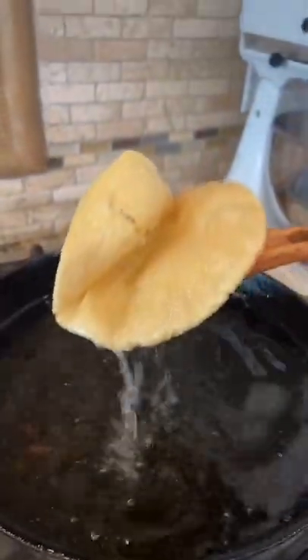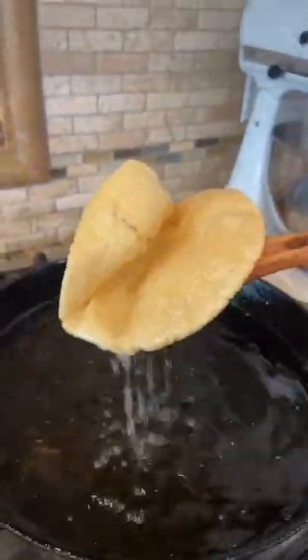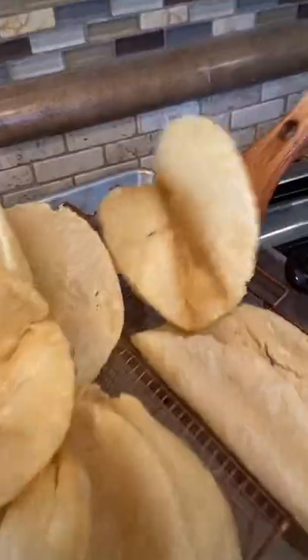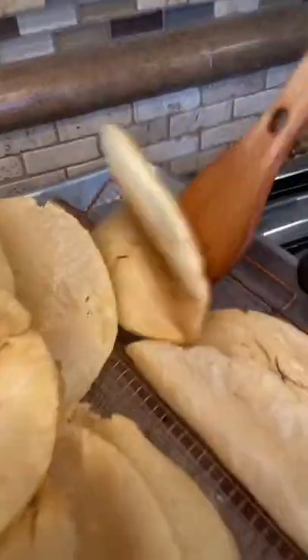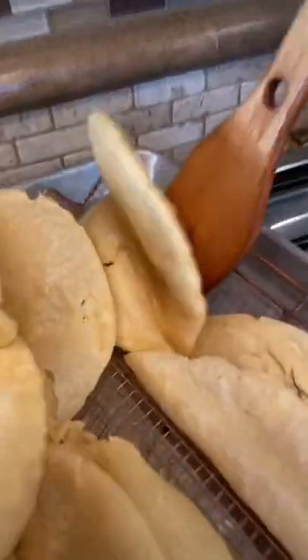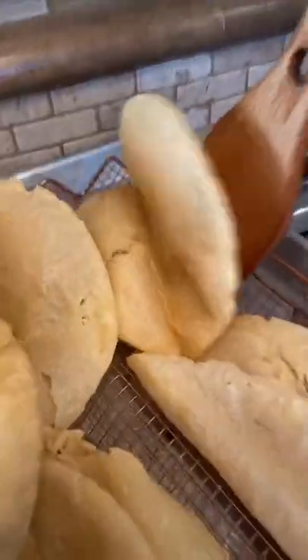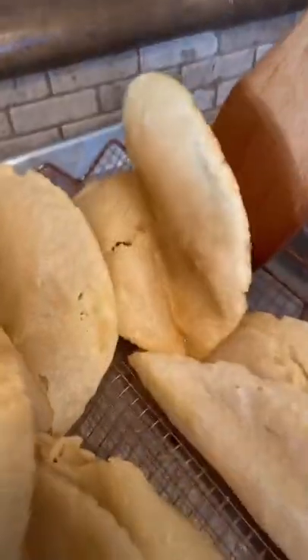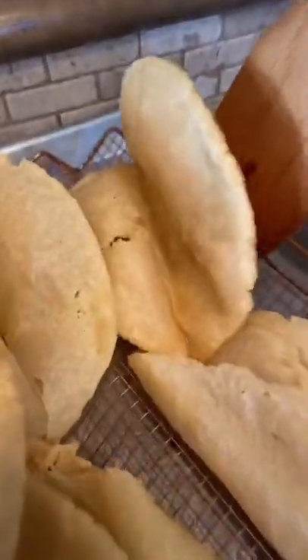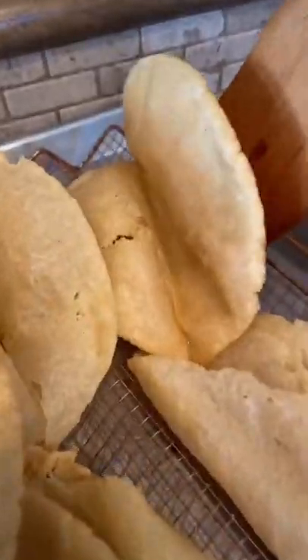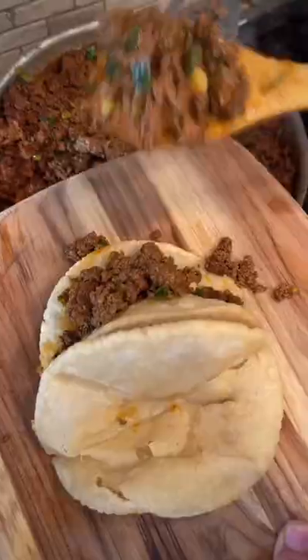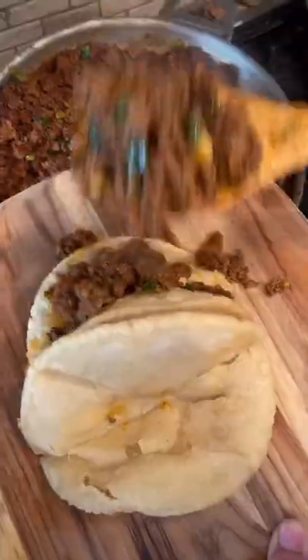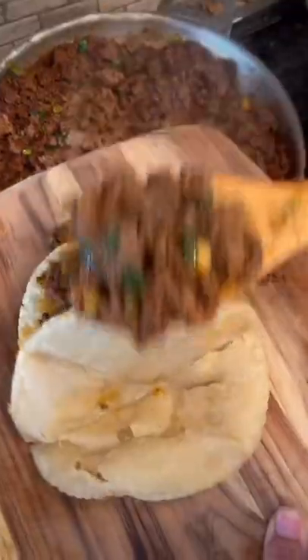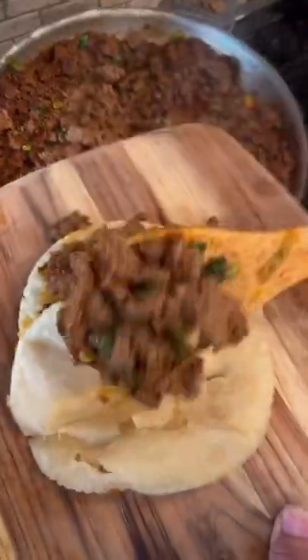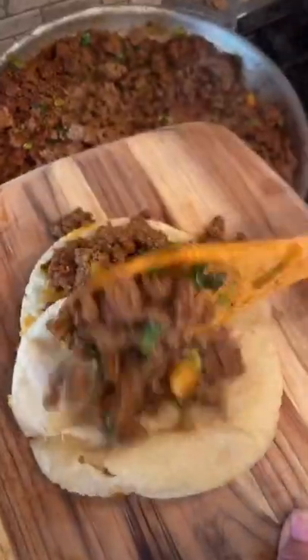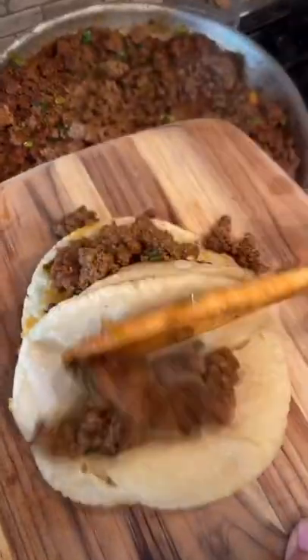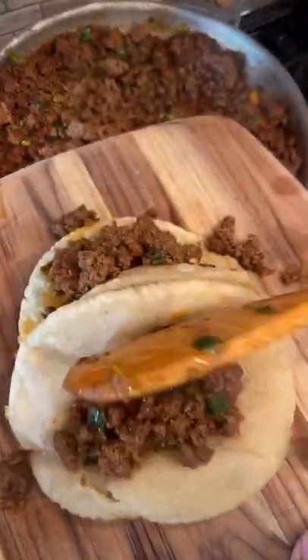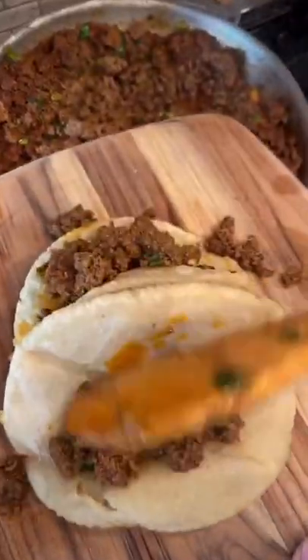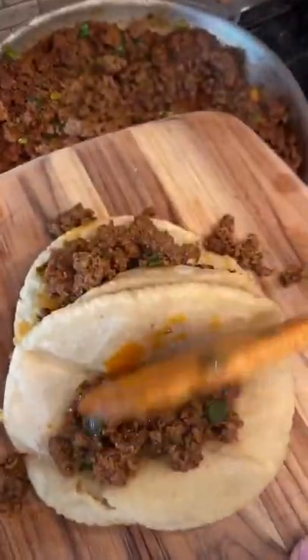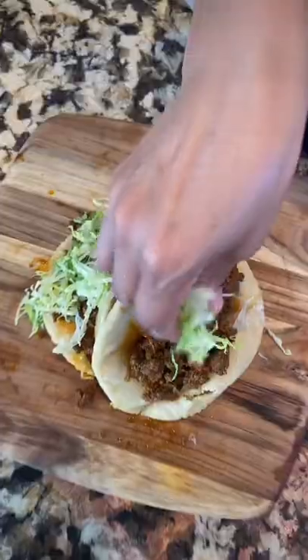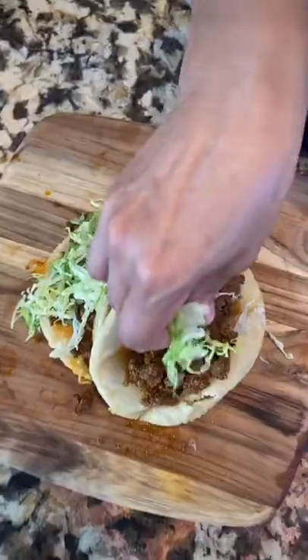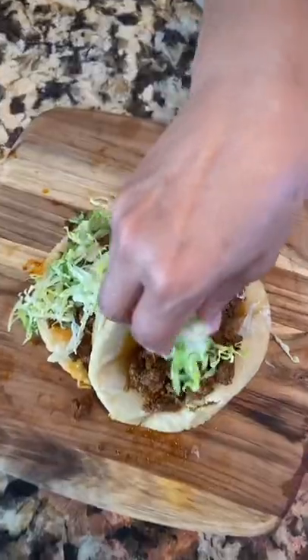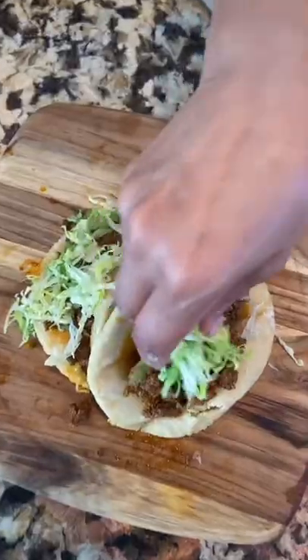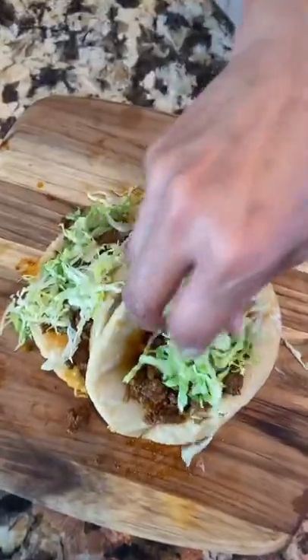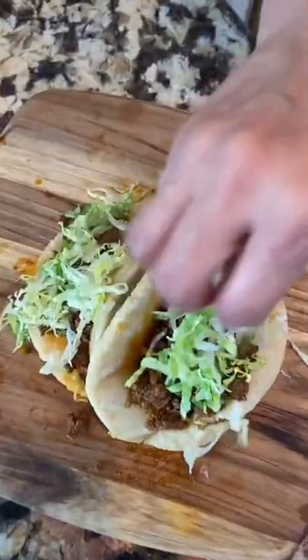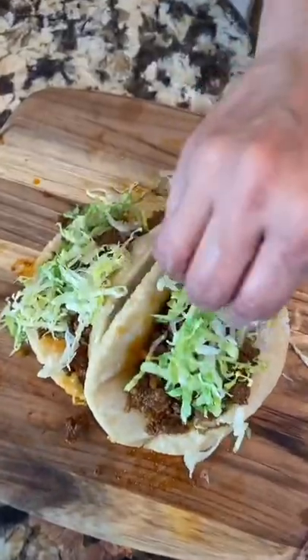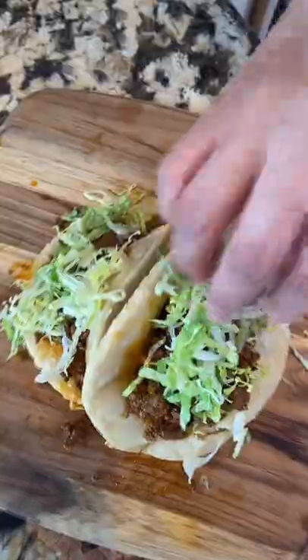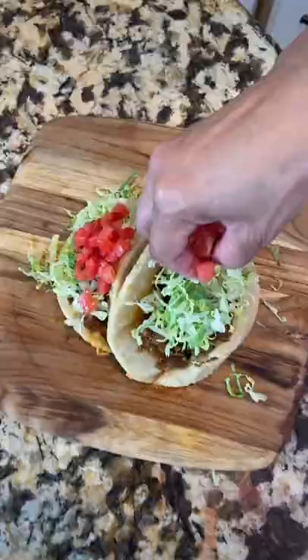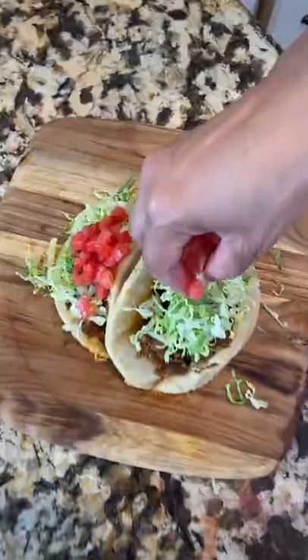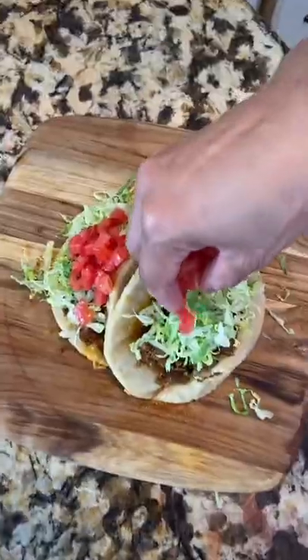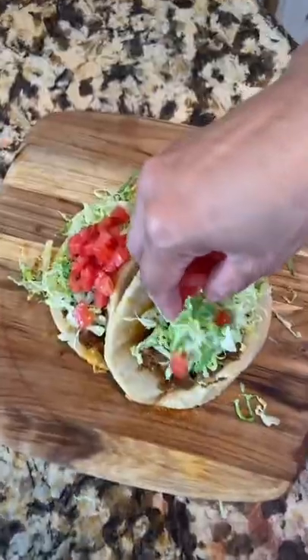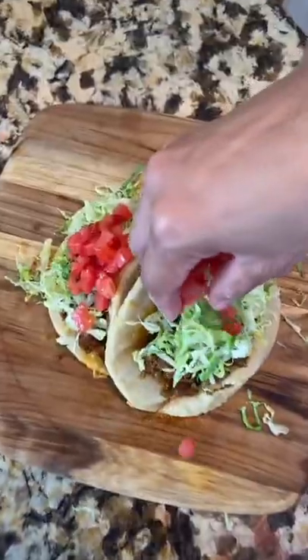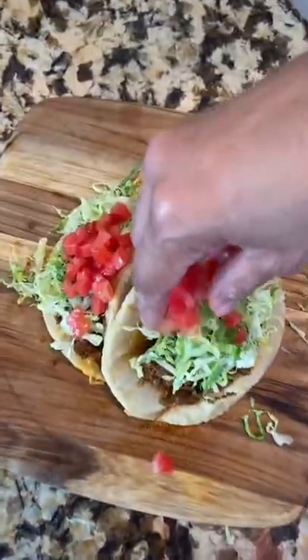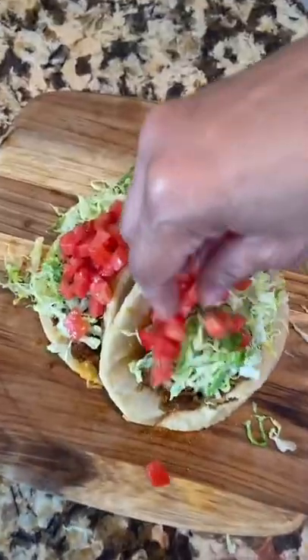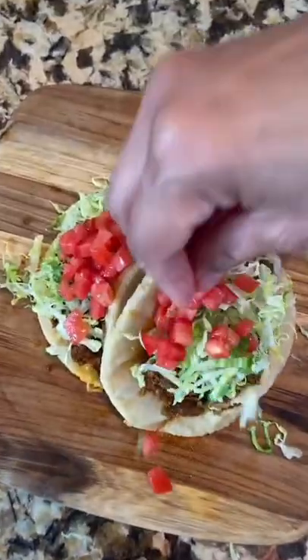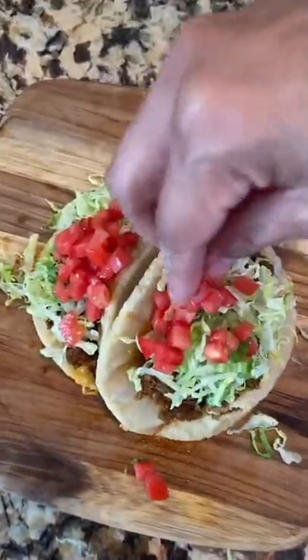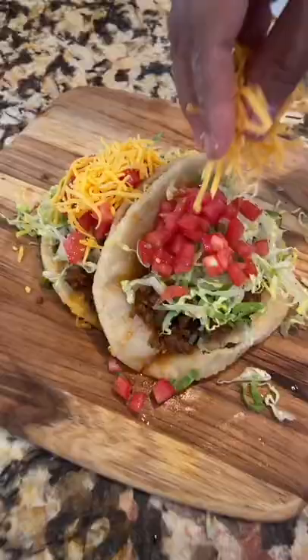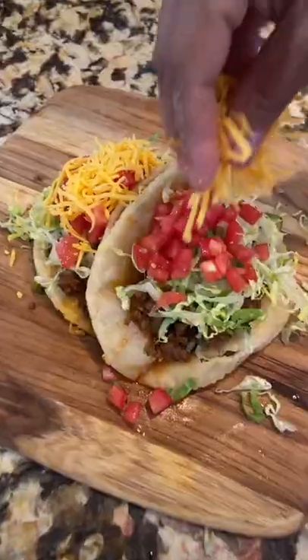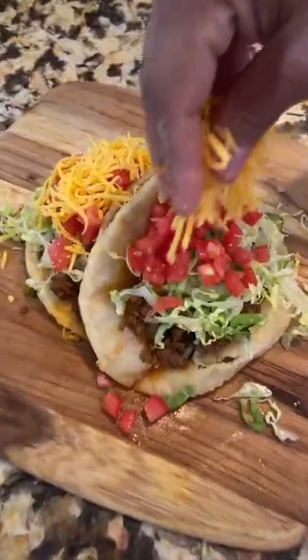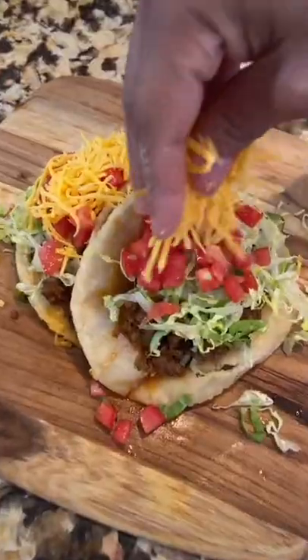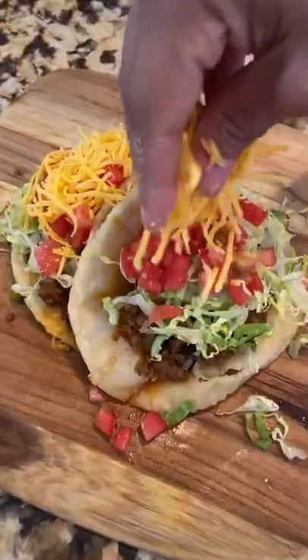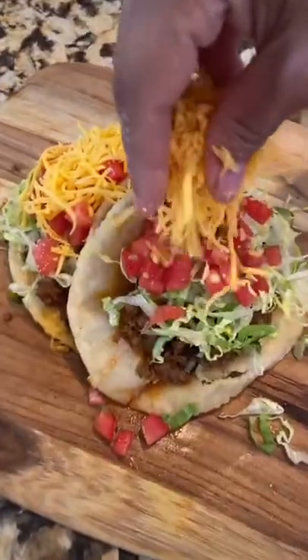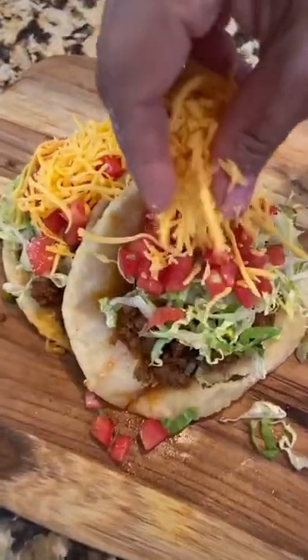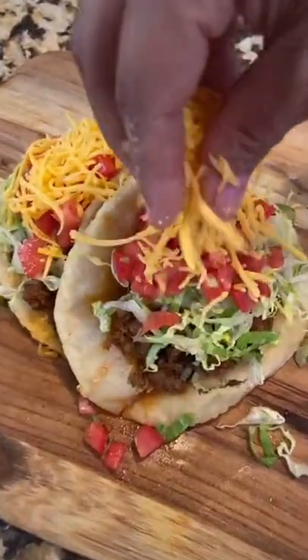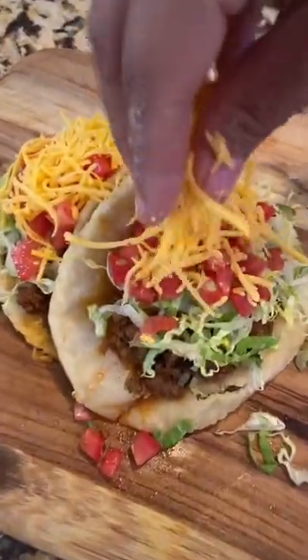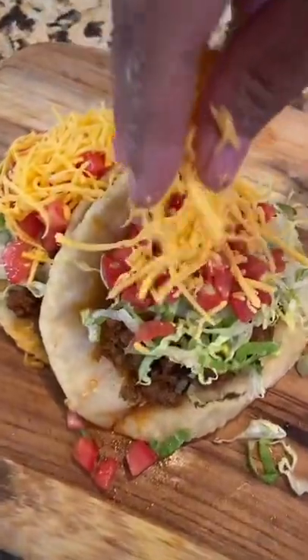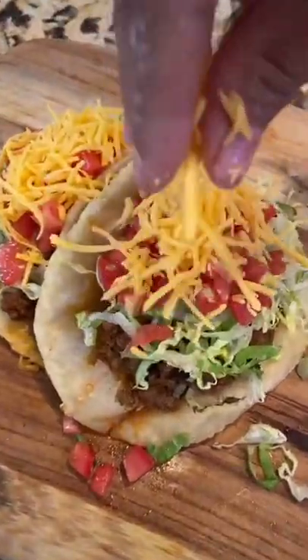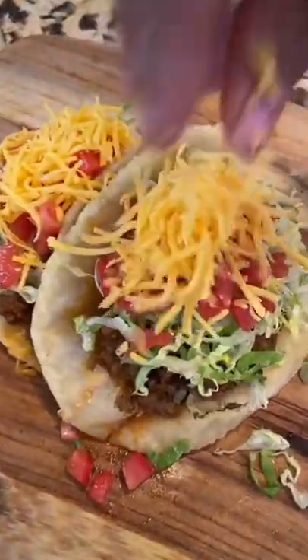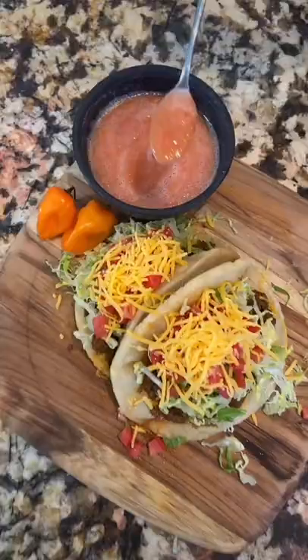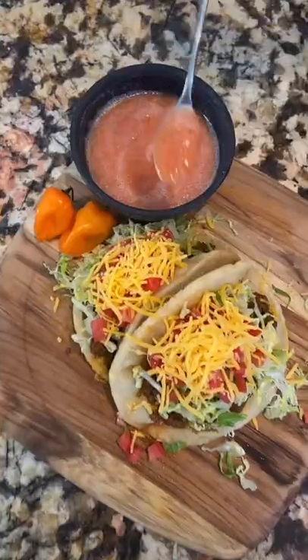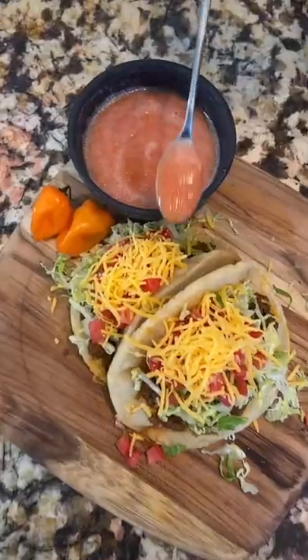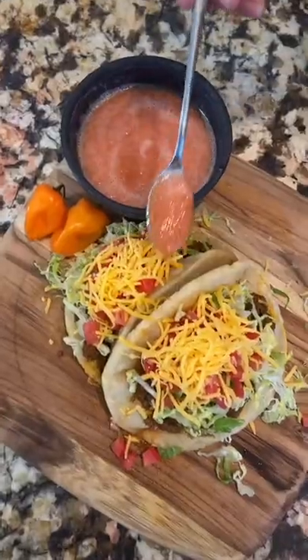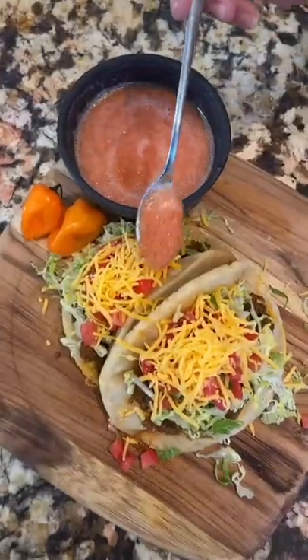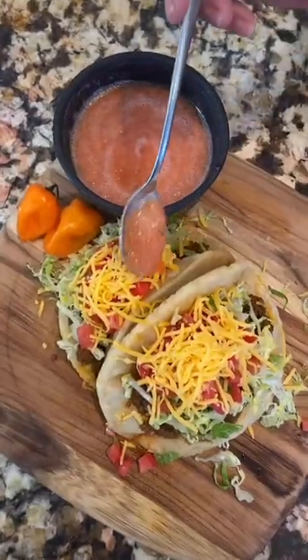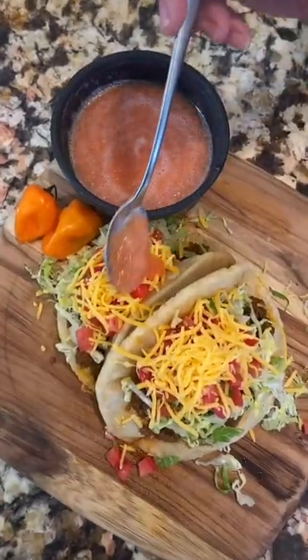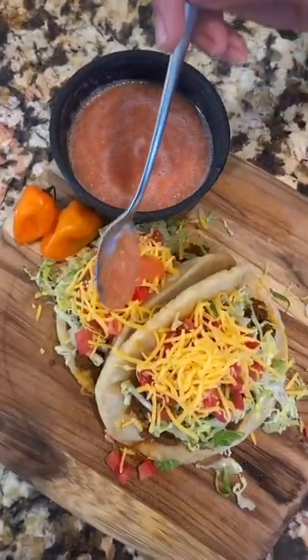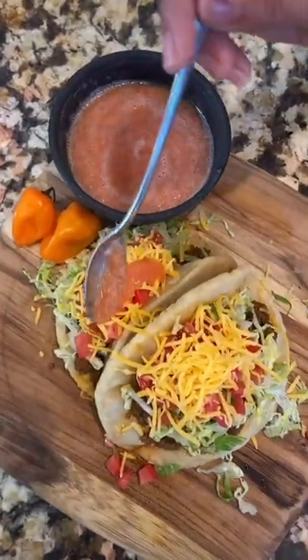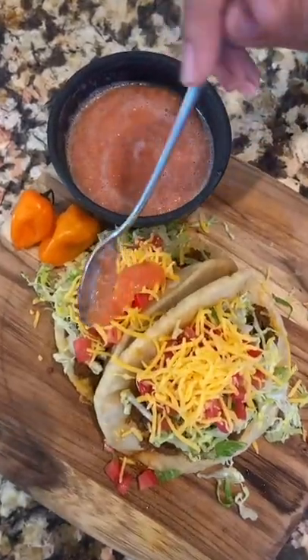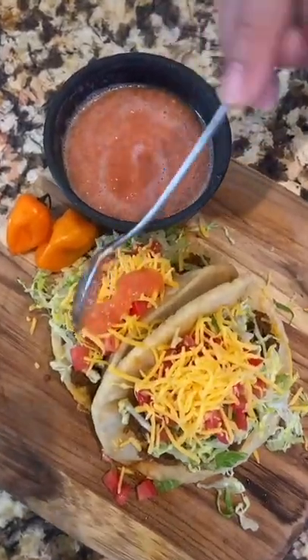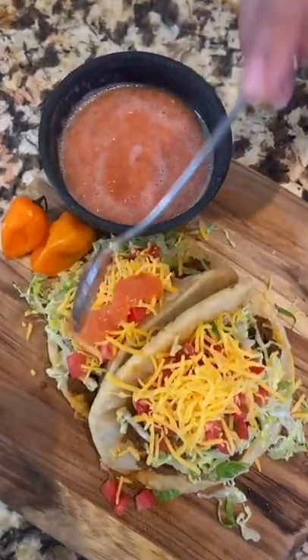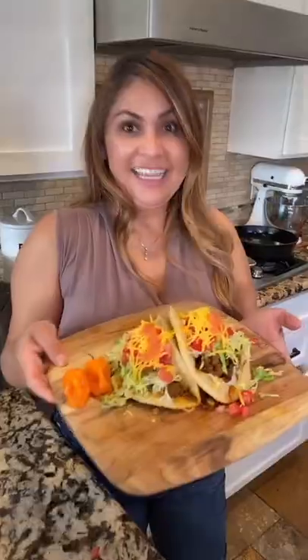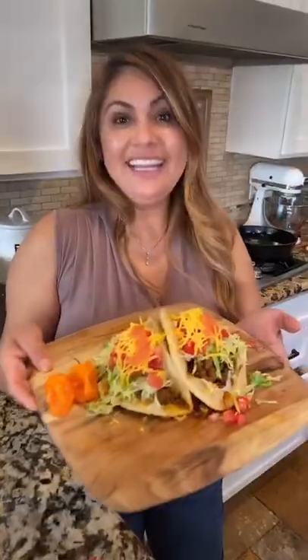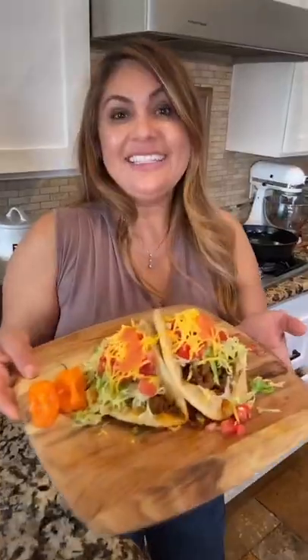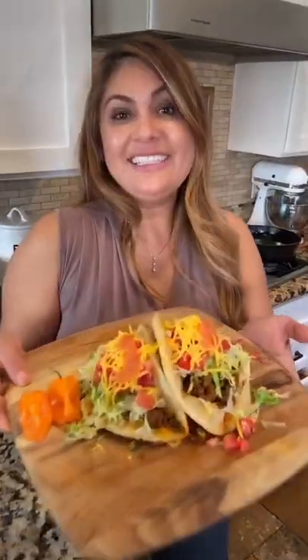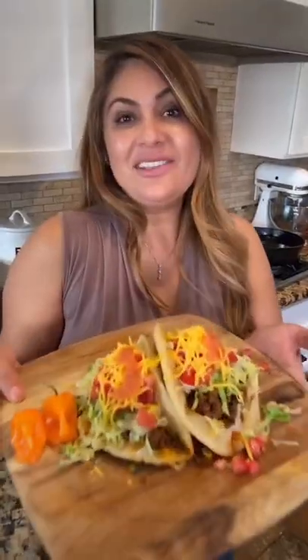Drain, add your meat, lettuce, tomato, fancy cheddar, habanero salsa. We're 5000 on the heat. Now let's dive in together.